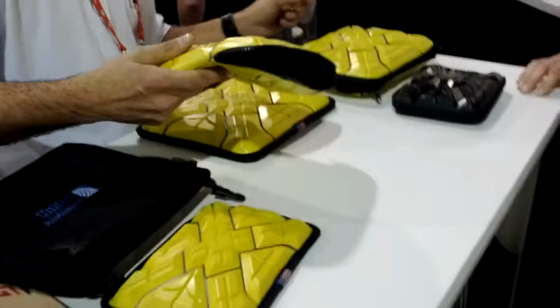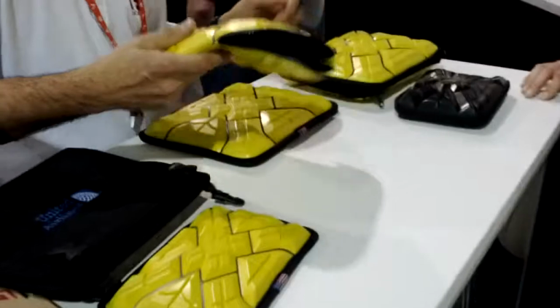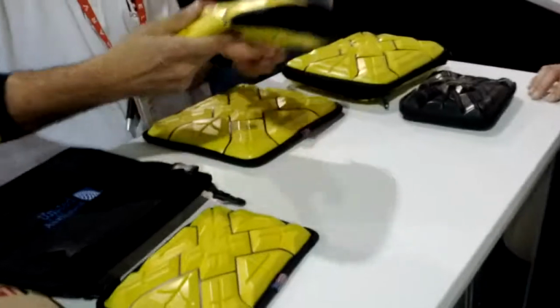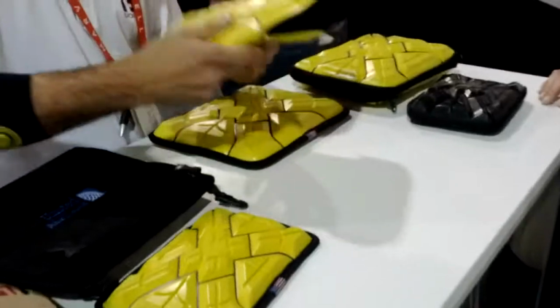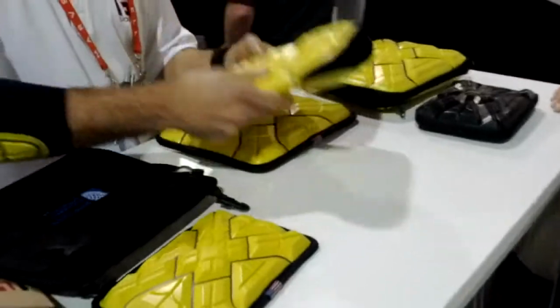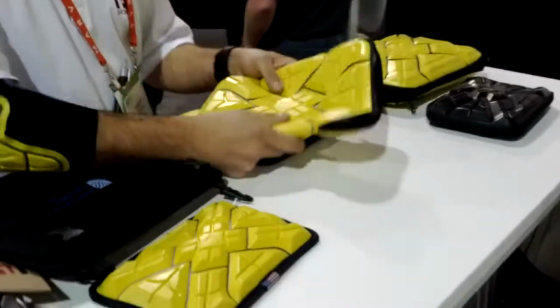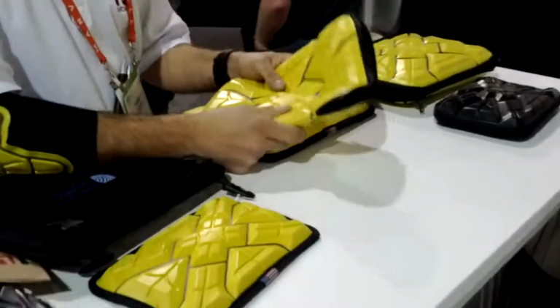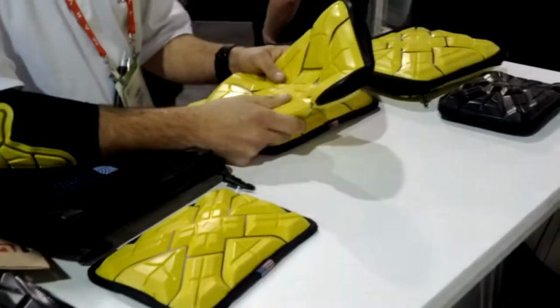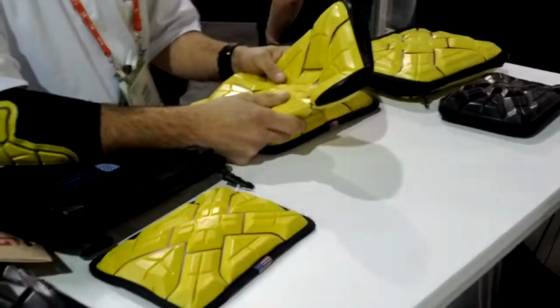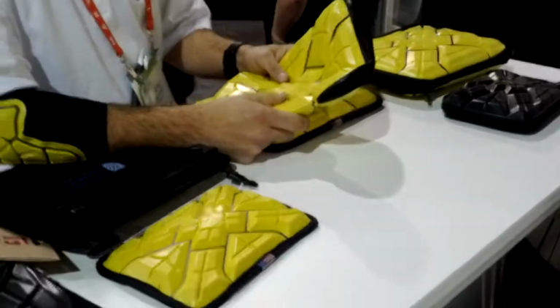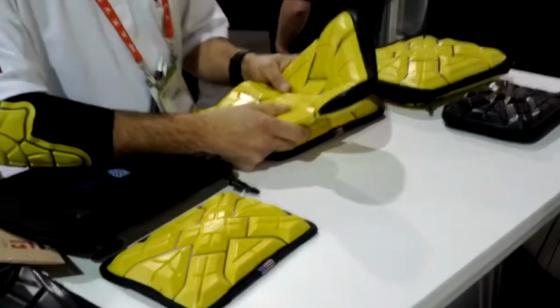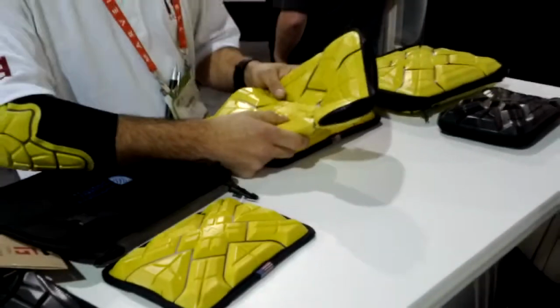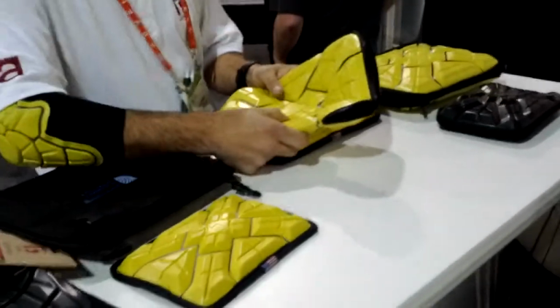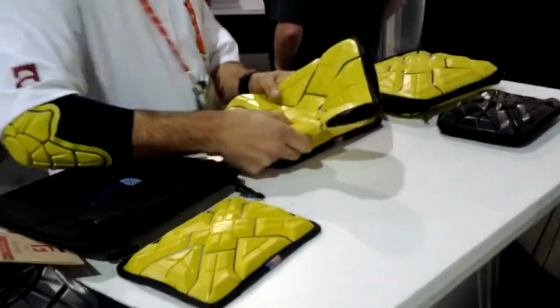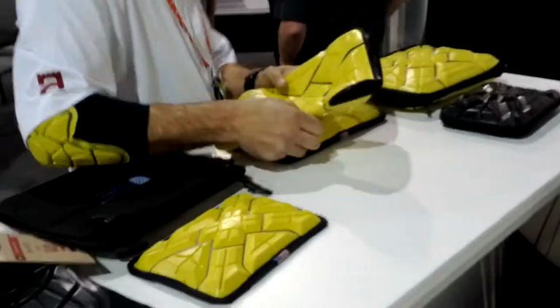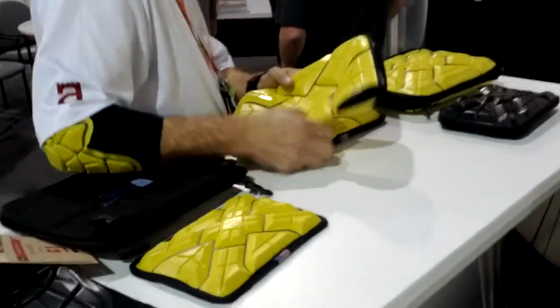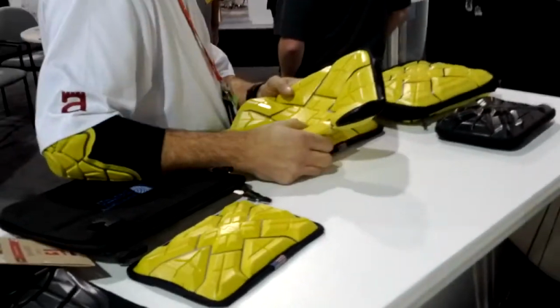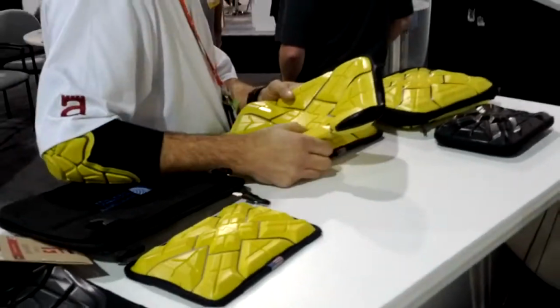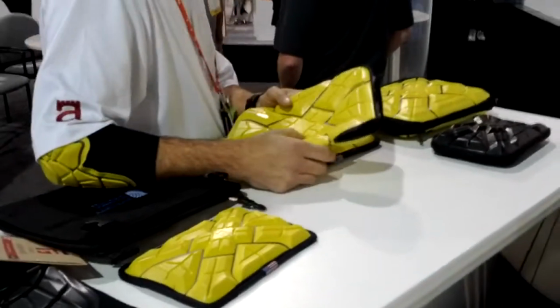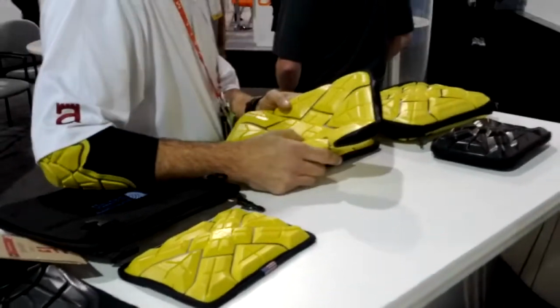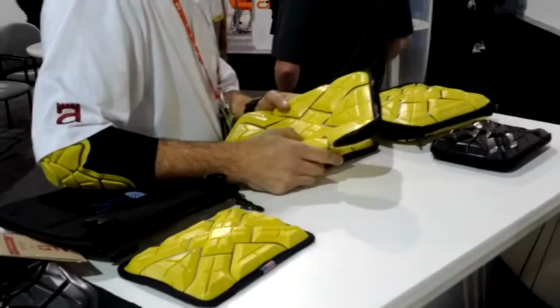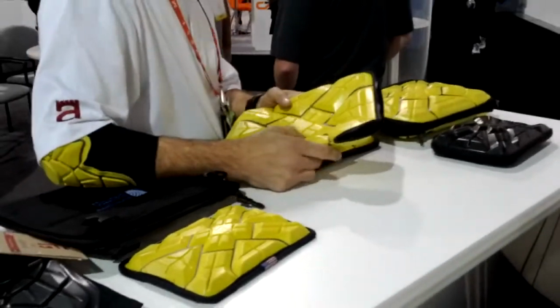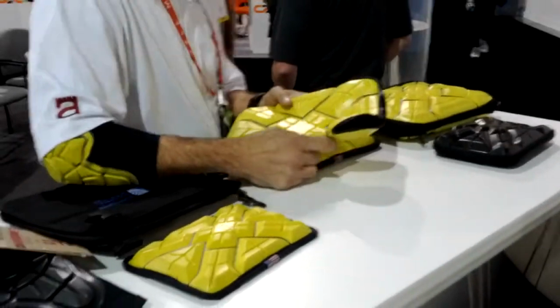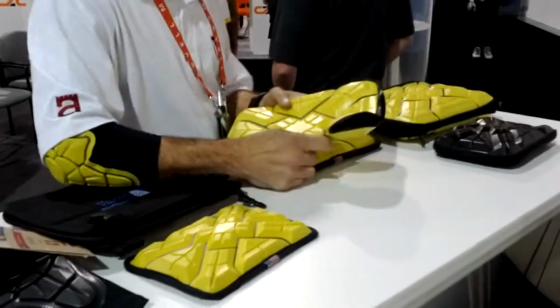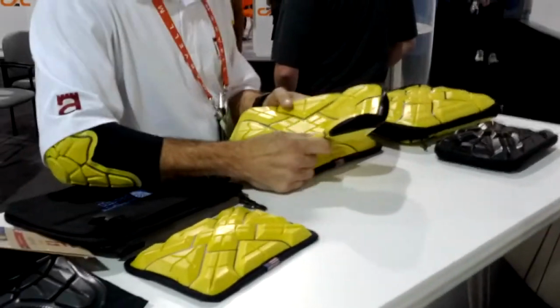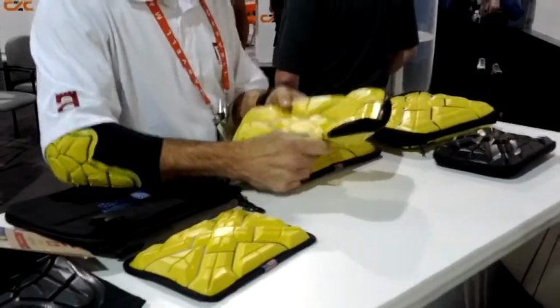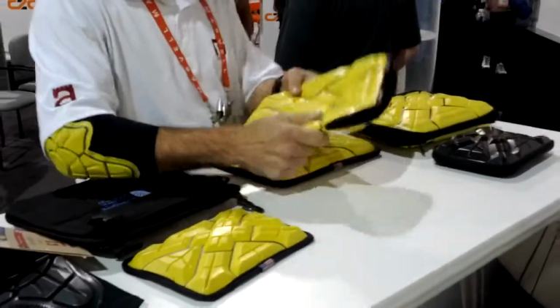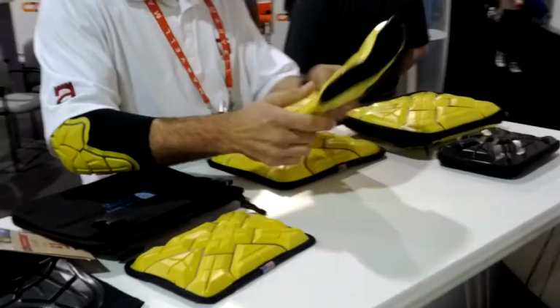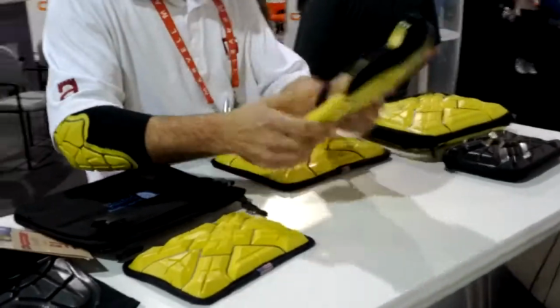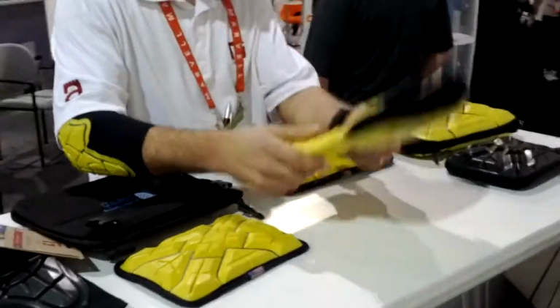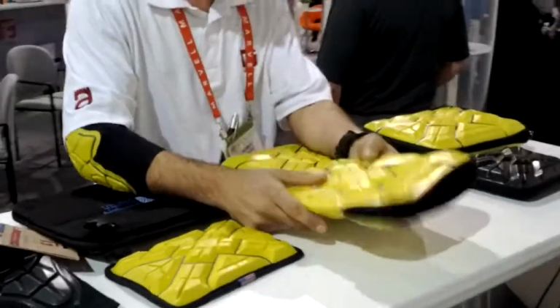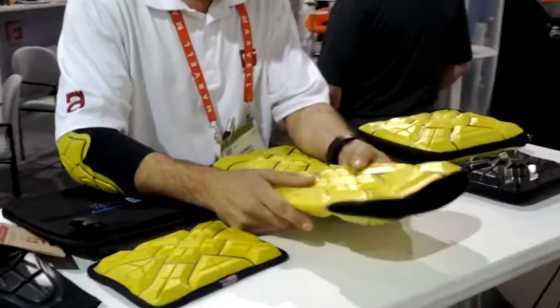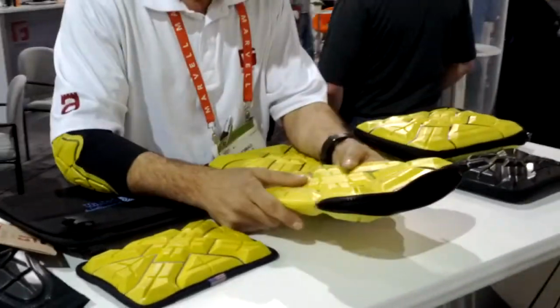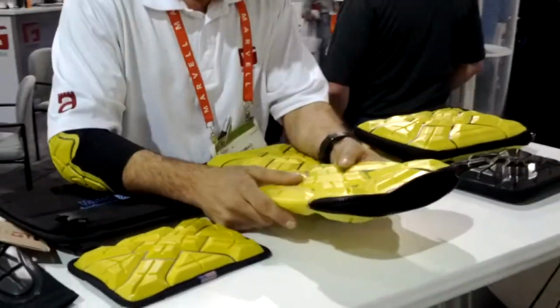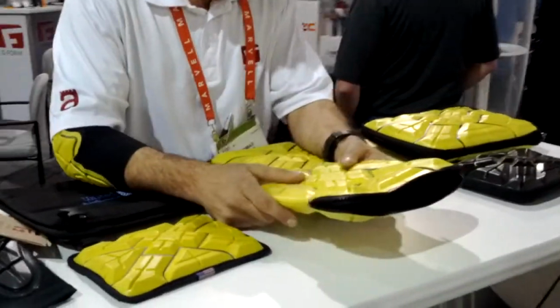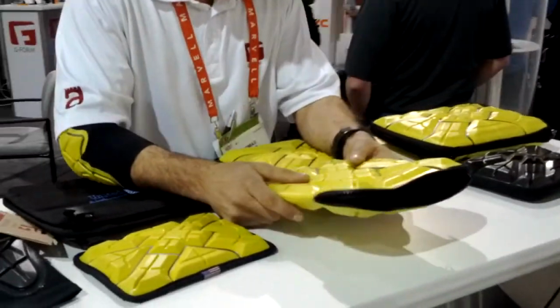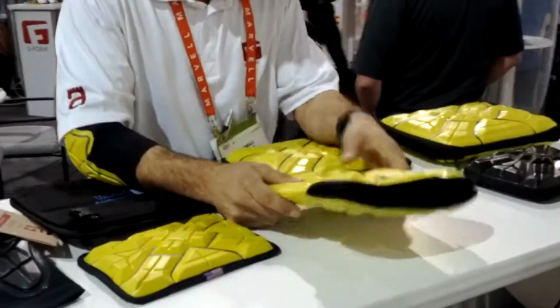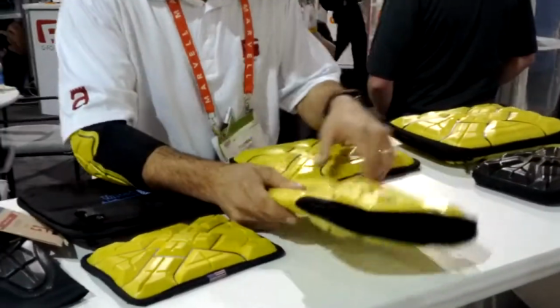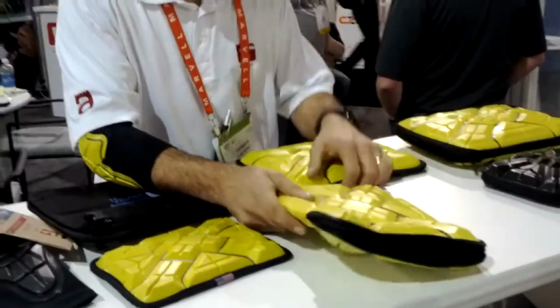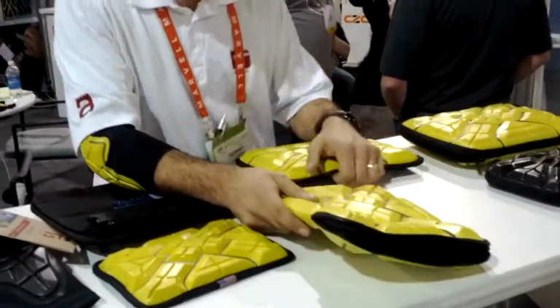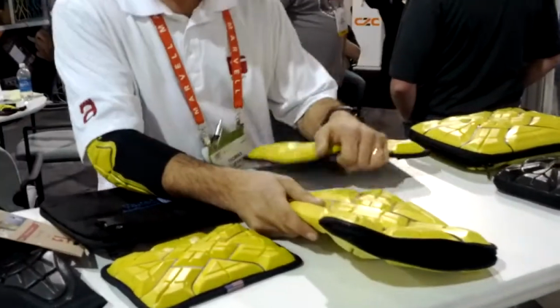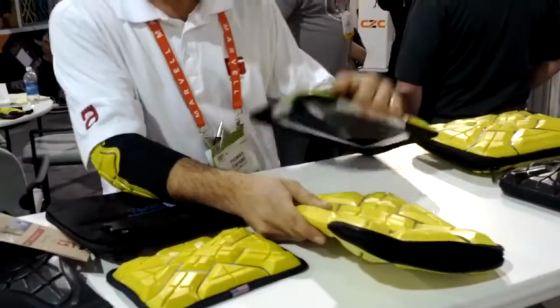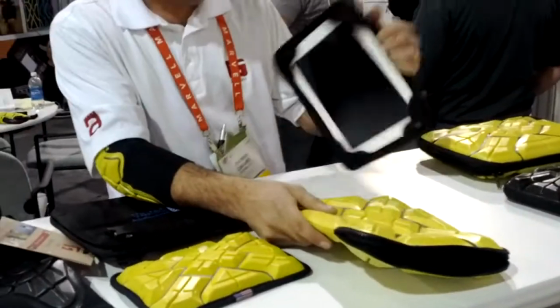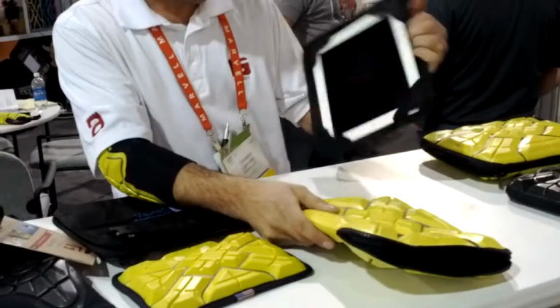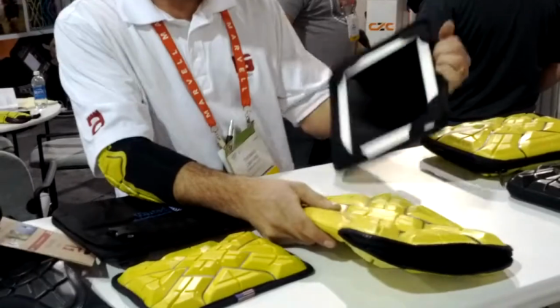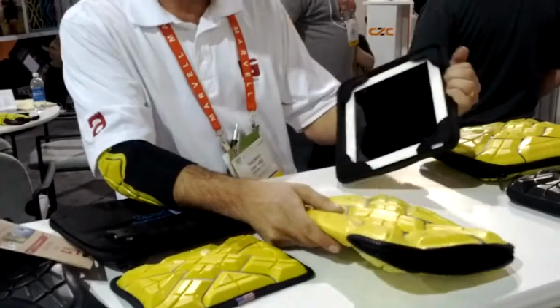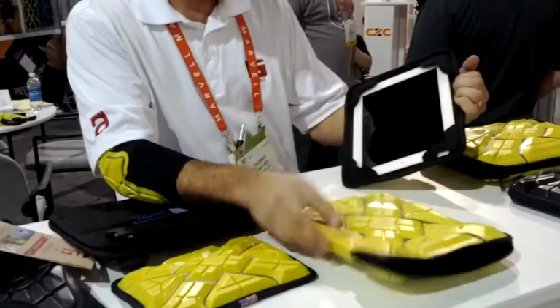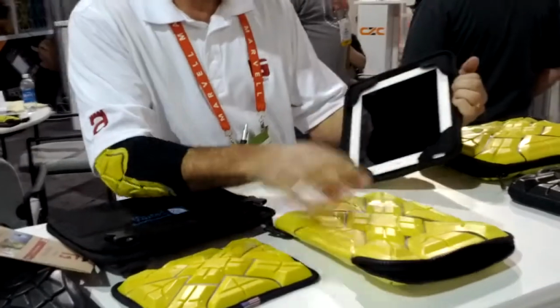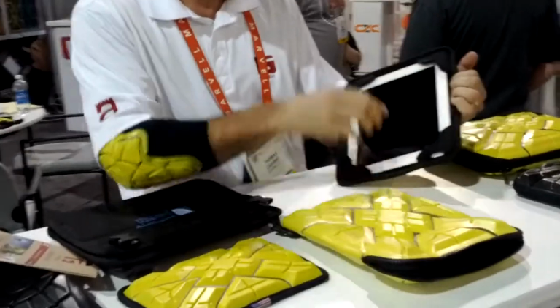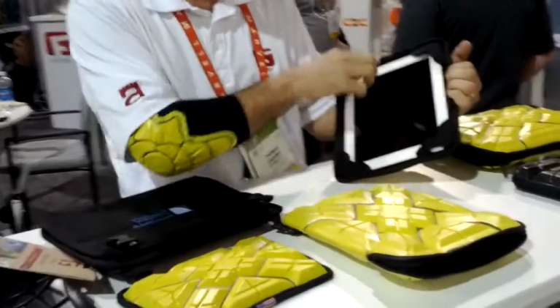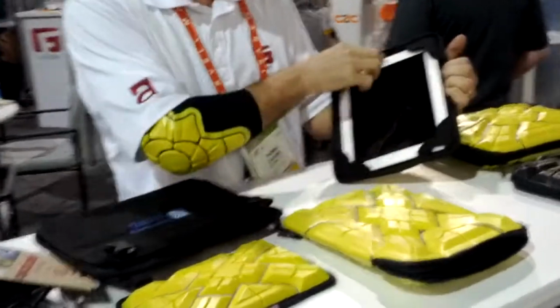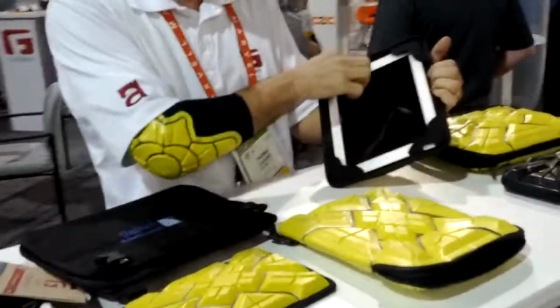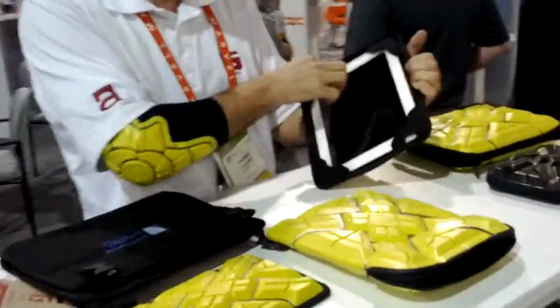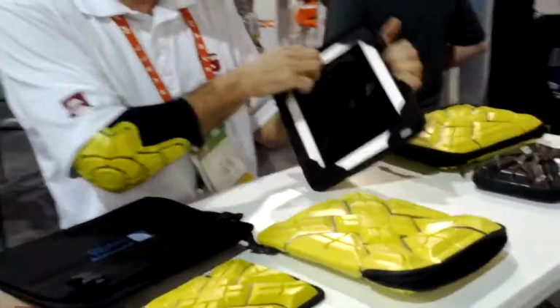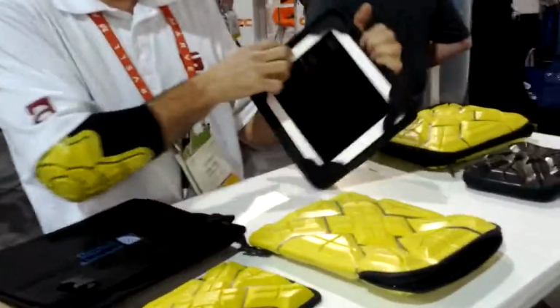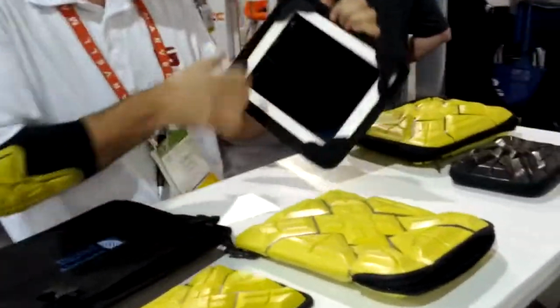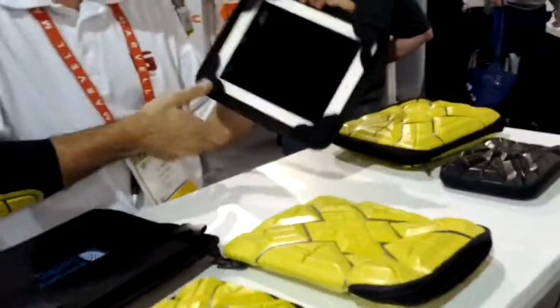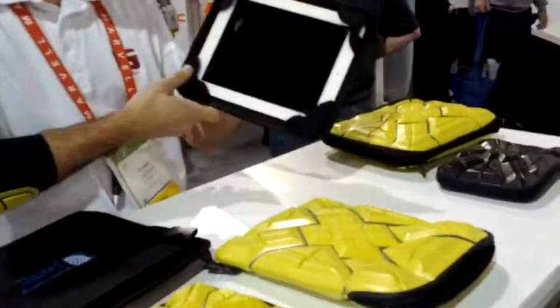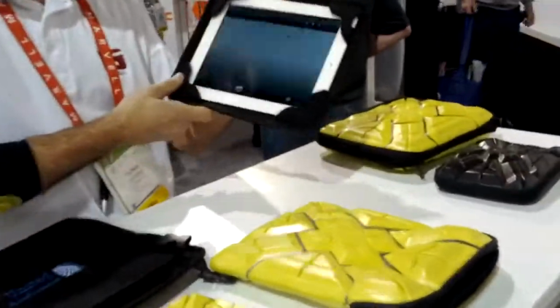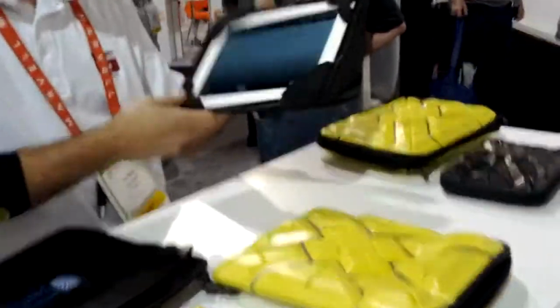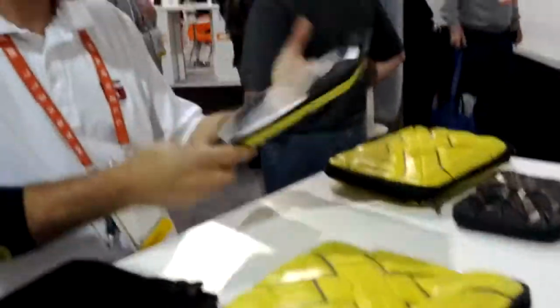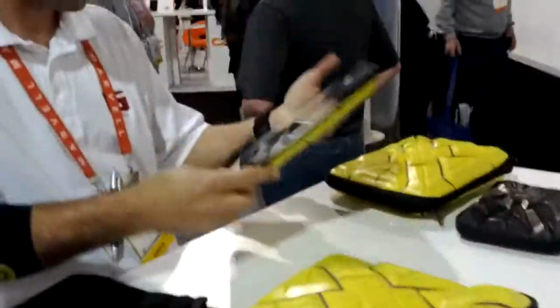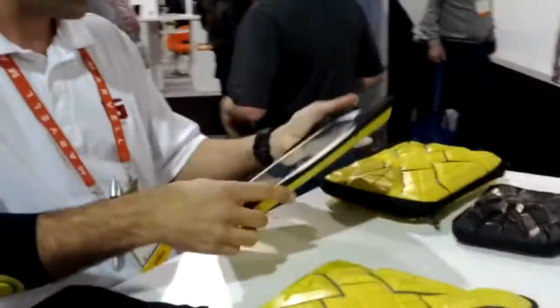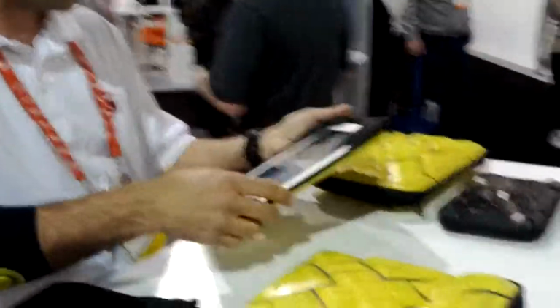Guys, we are here at the G-Form booth. They're showing us really nice gear, really safe, really secure. Check out the new technology, guys.